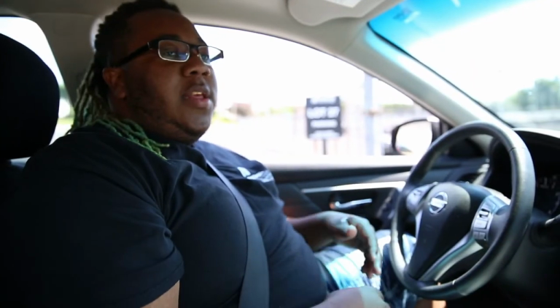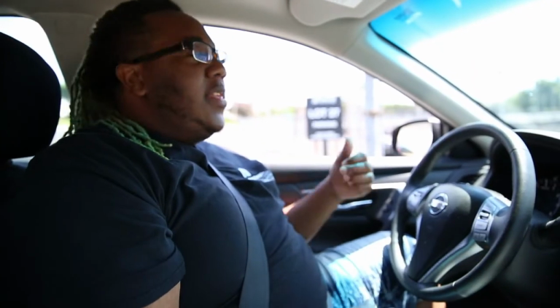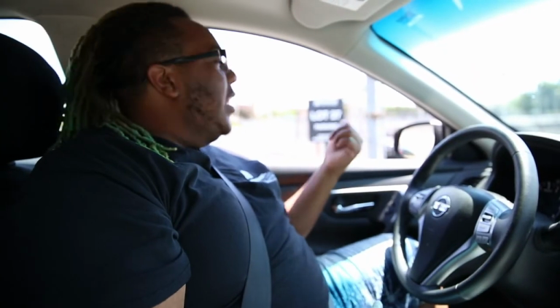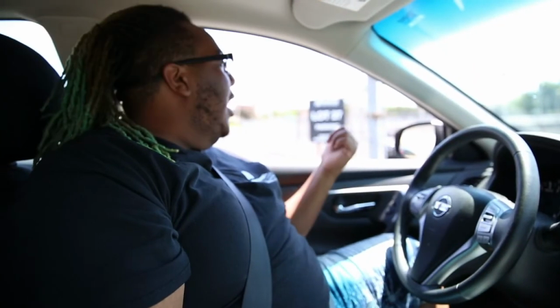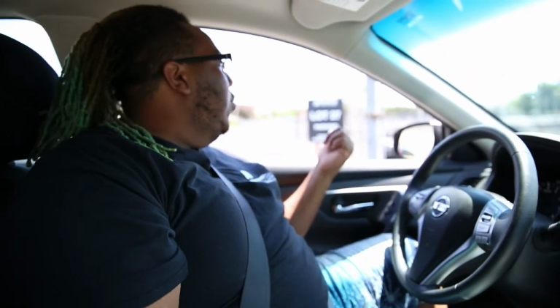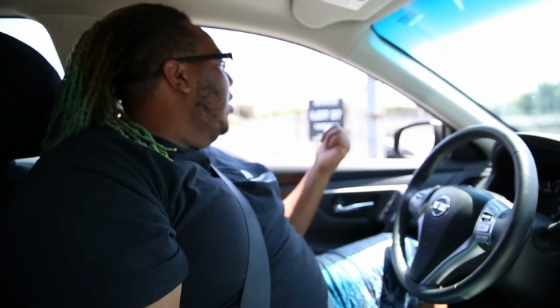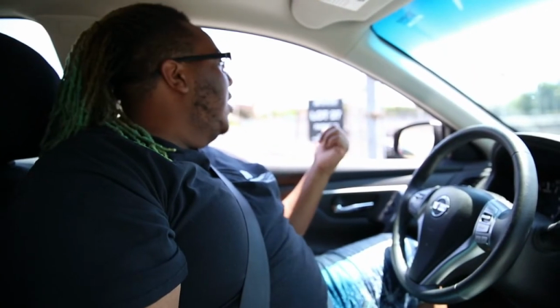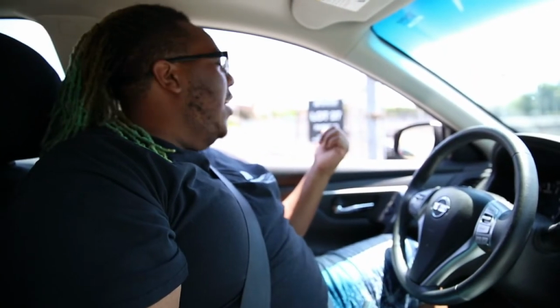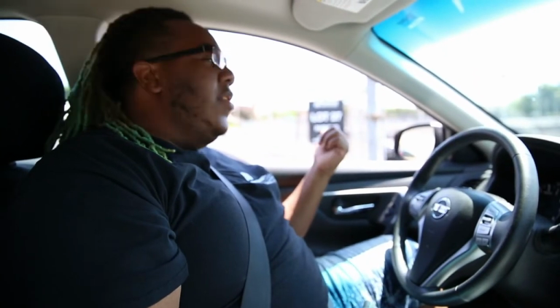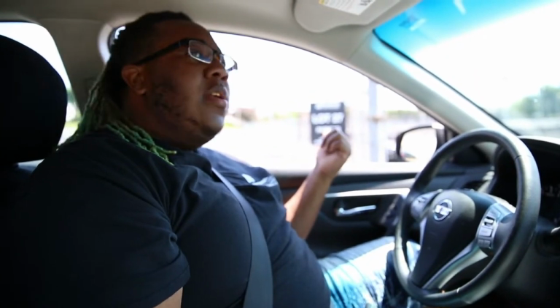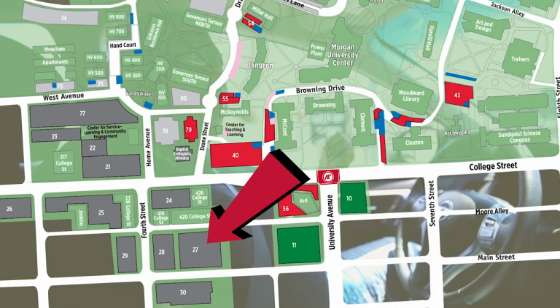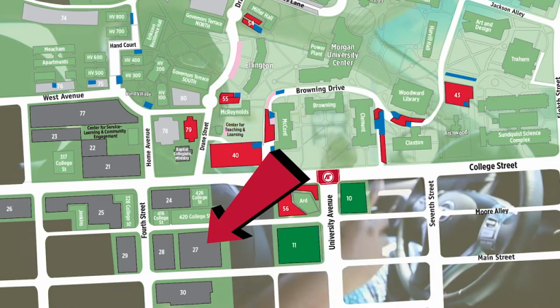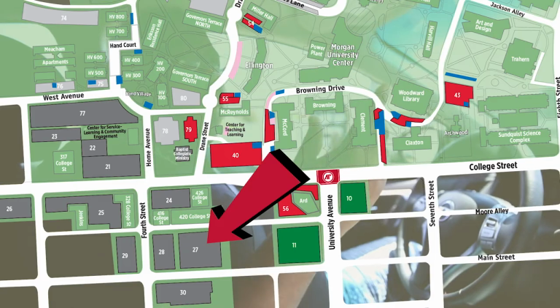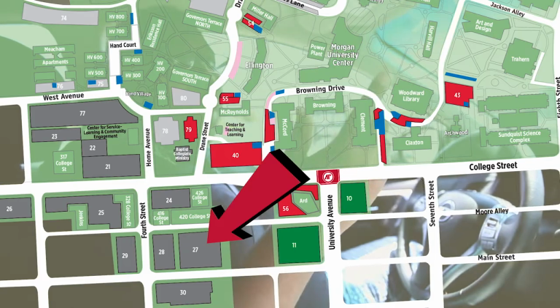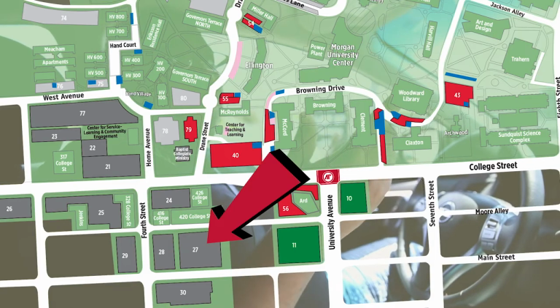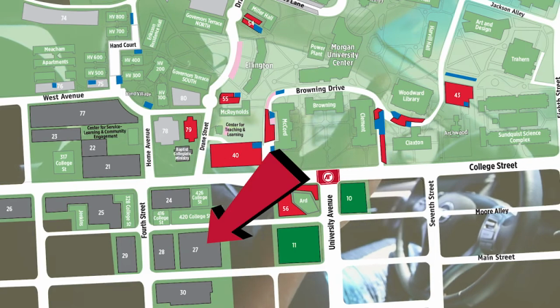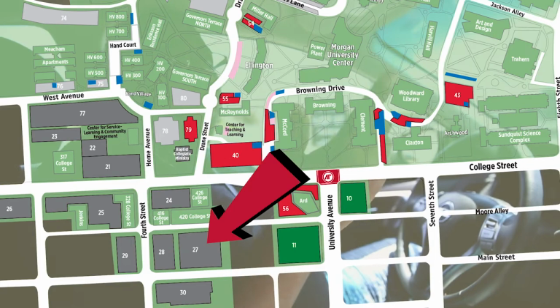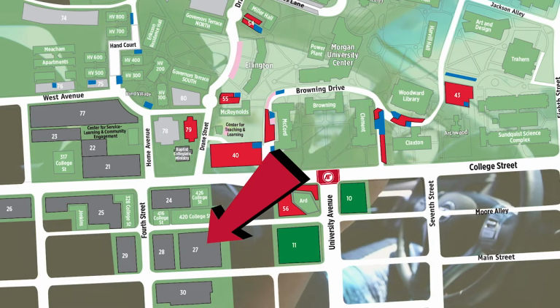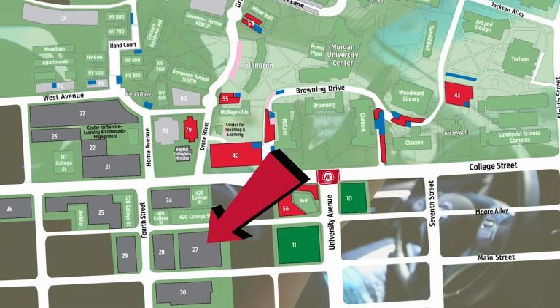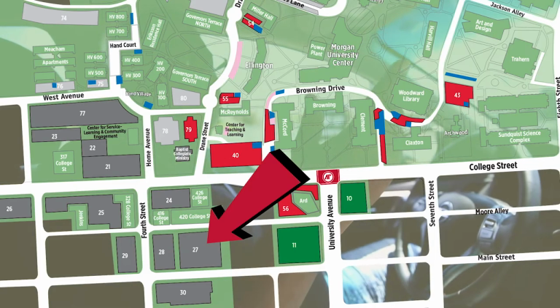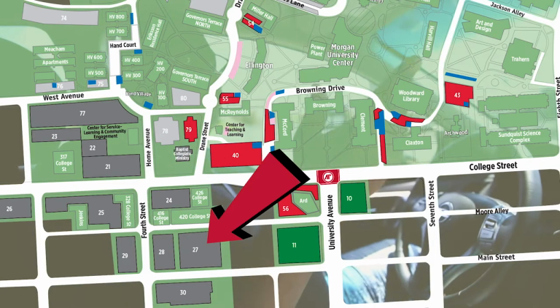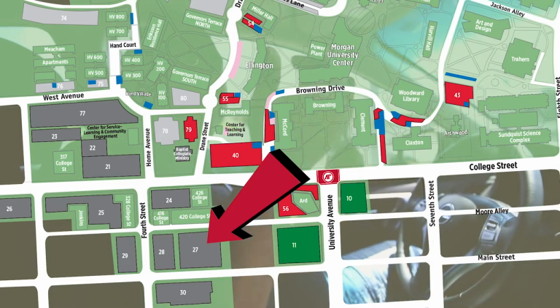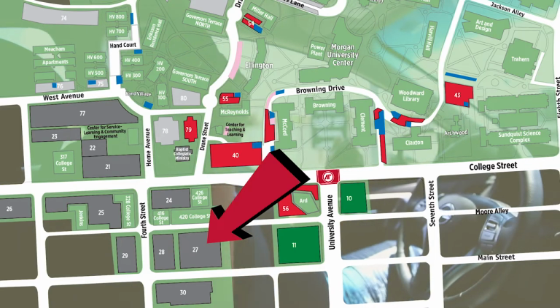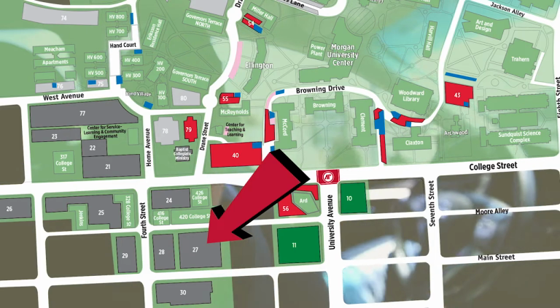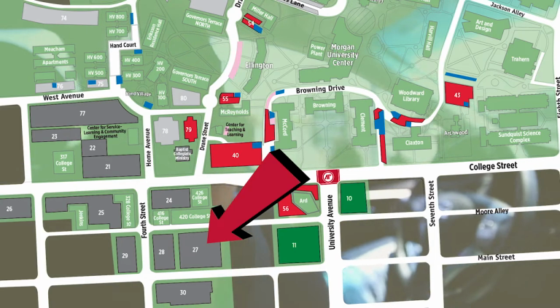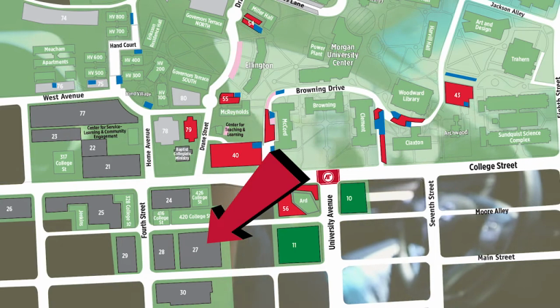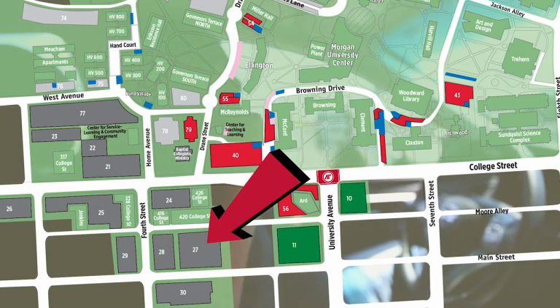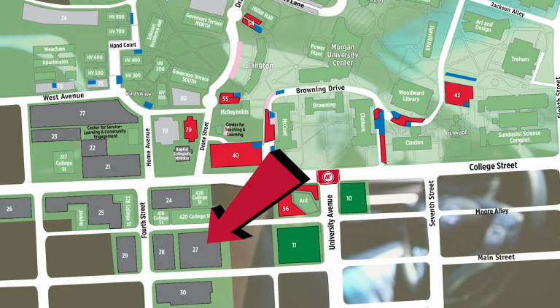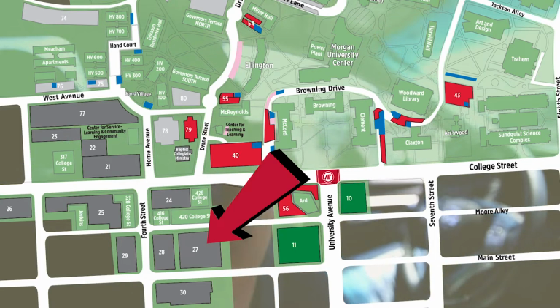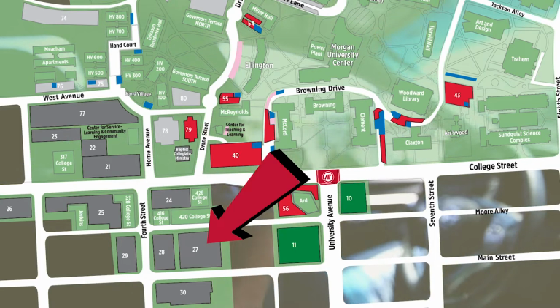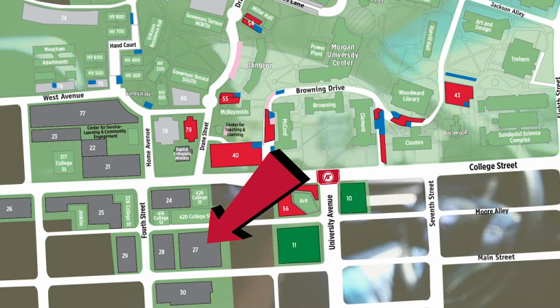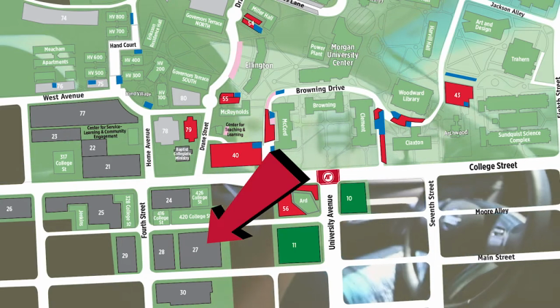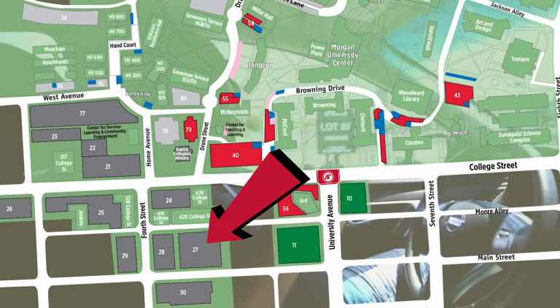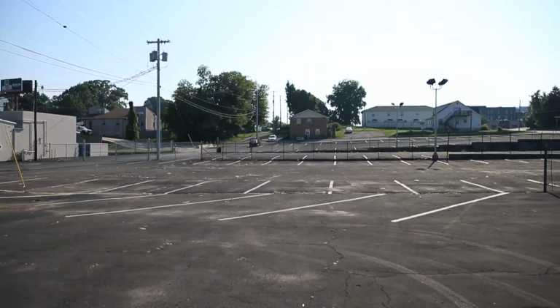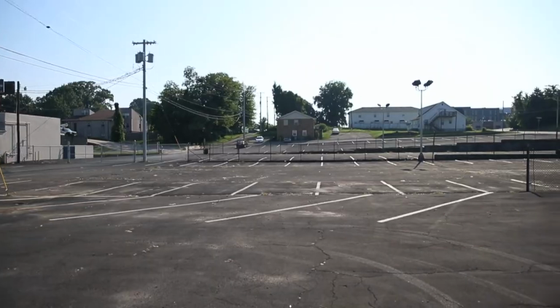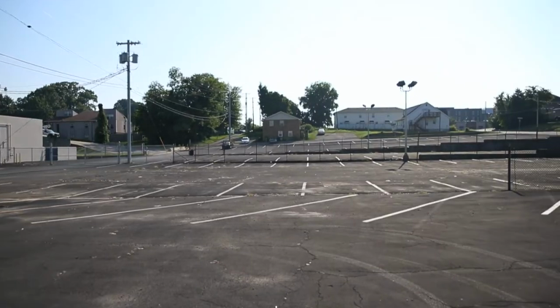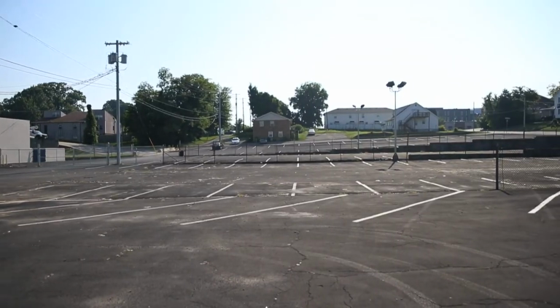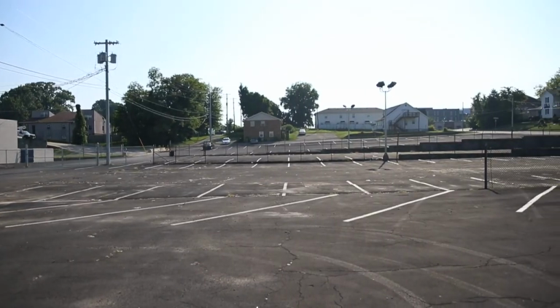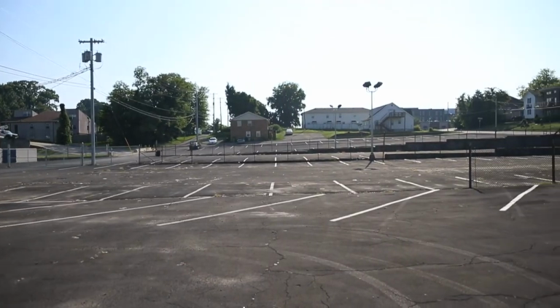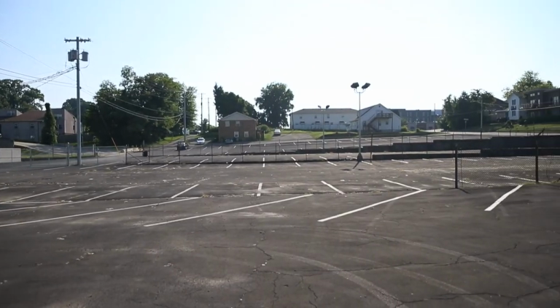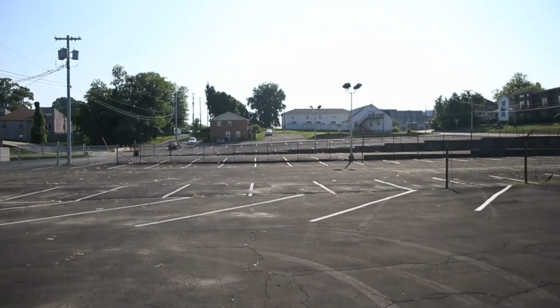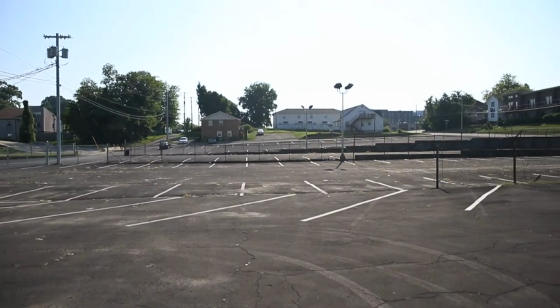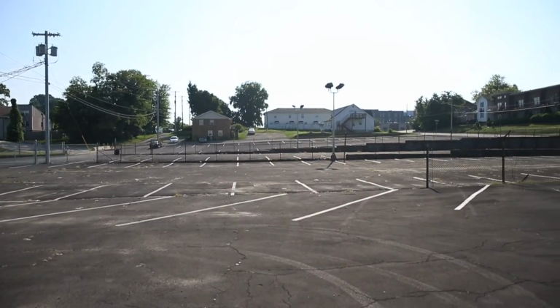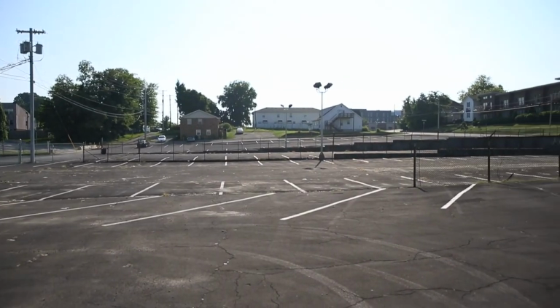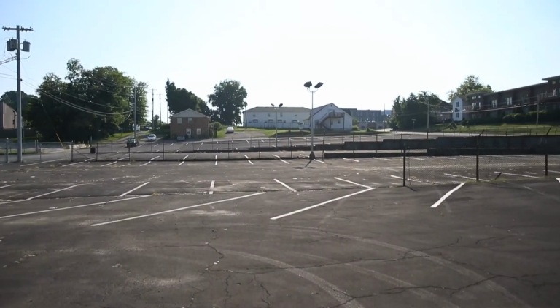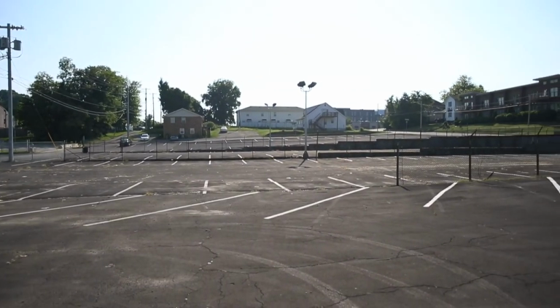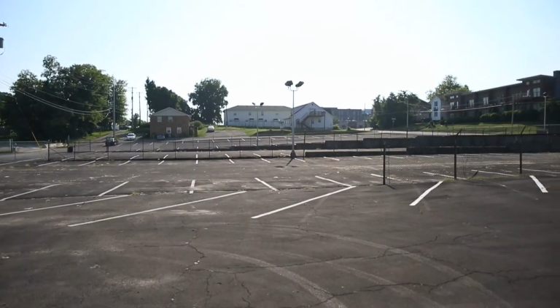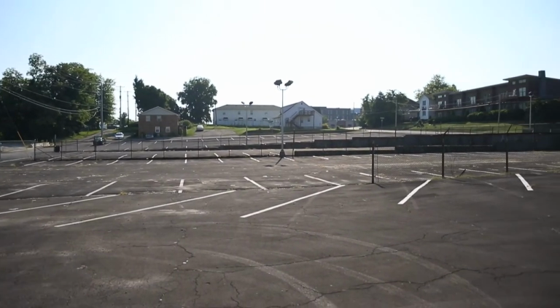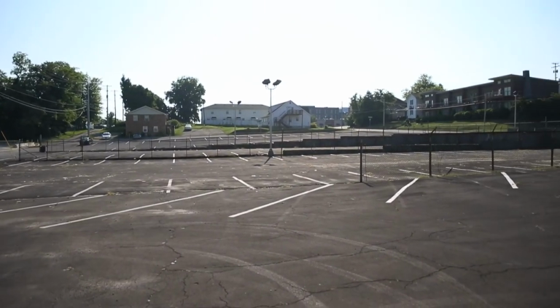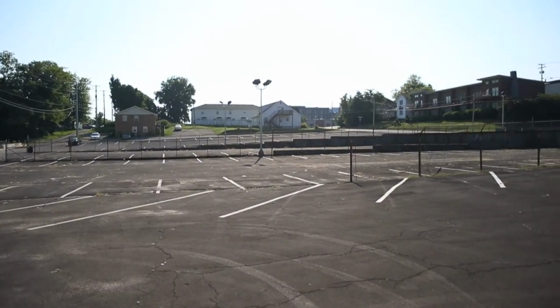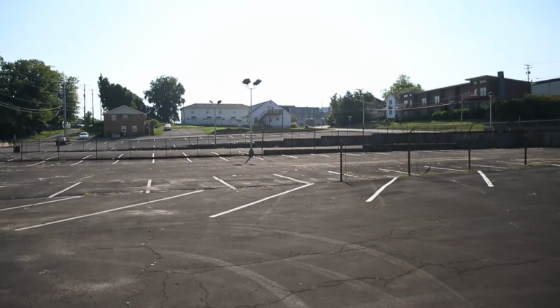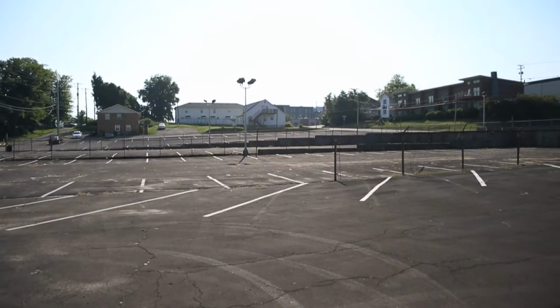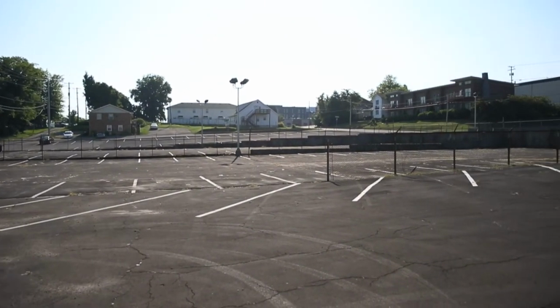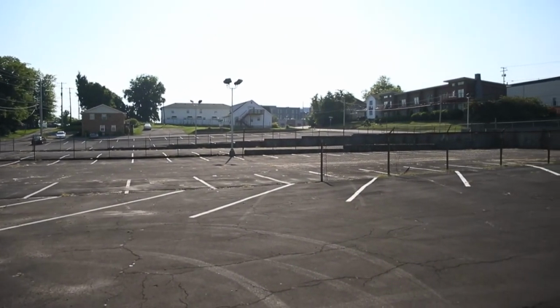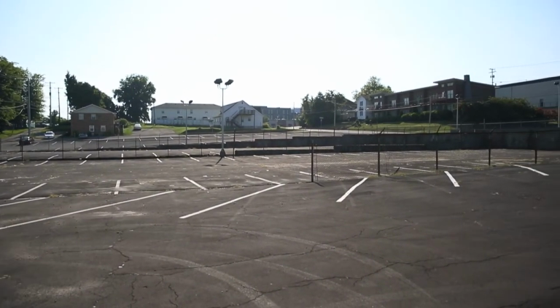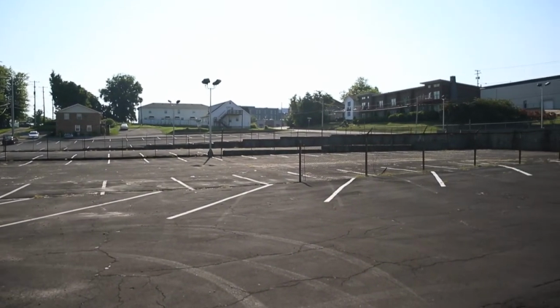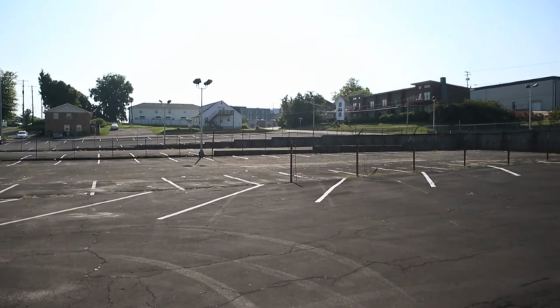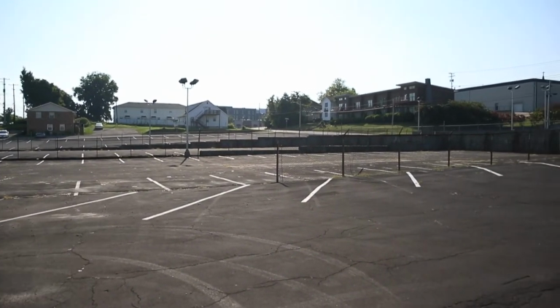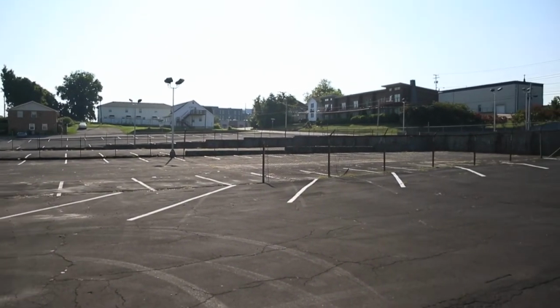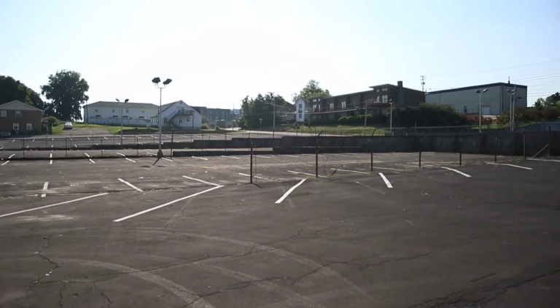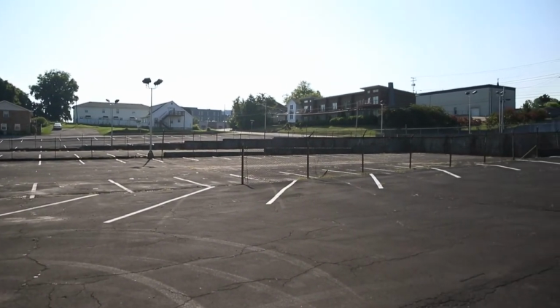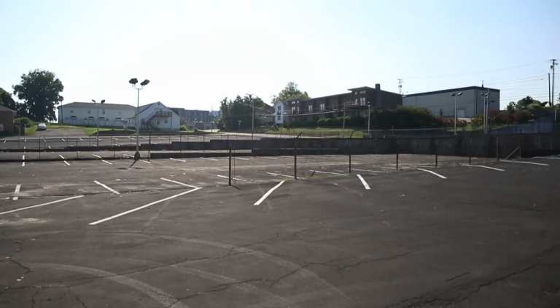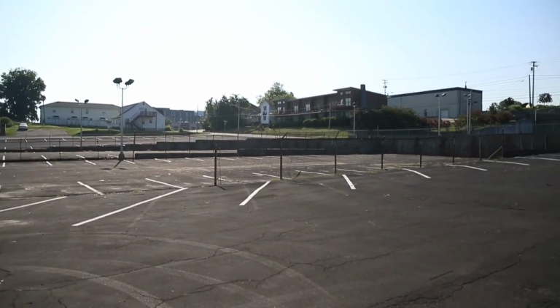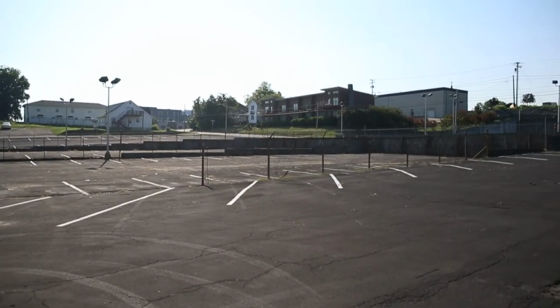So this is lot 27, located right behind Johnny's in our building. Commuters, locals, or visitors can come park over here. It's open to everybody.